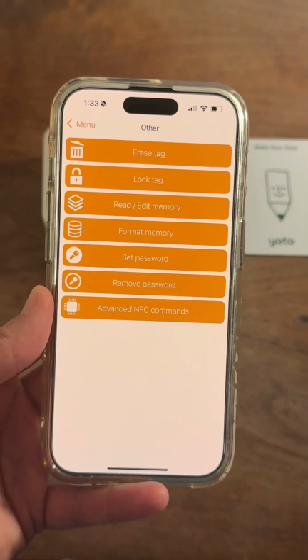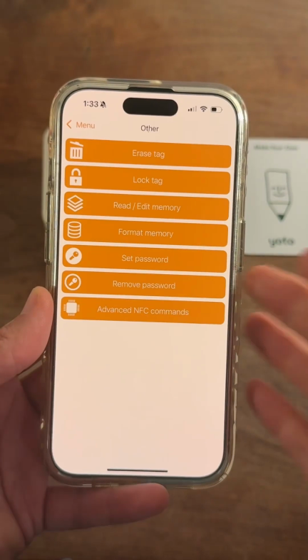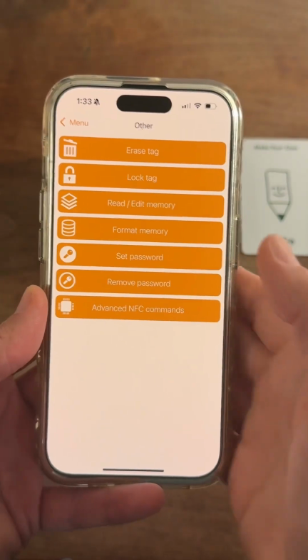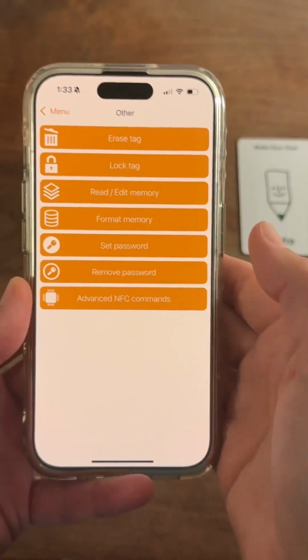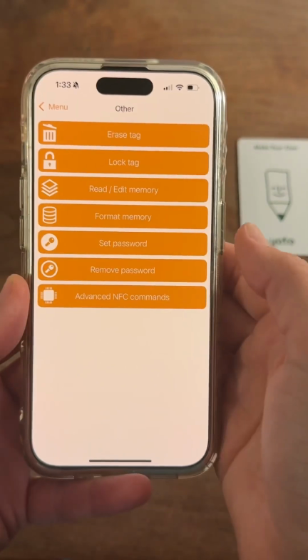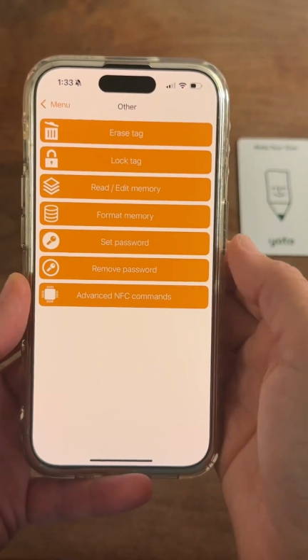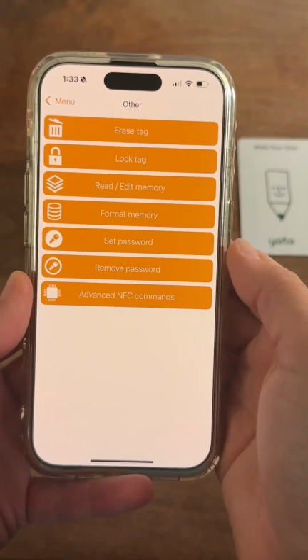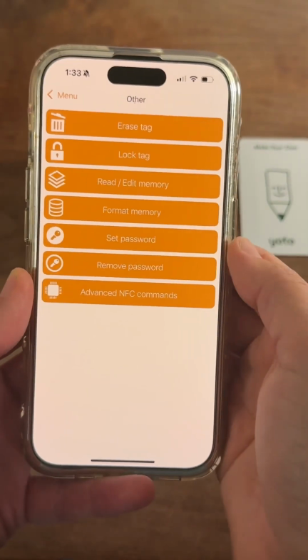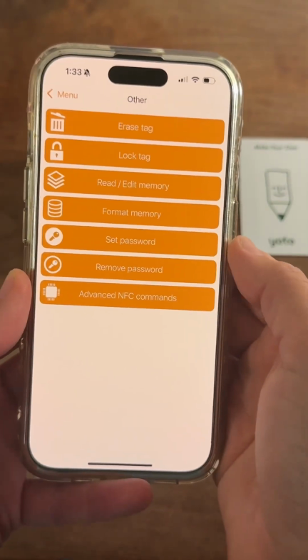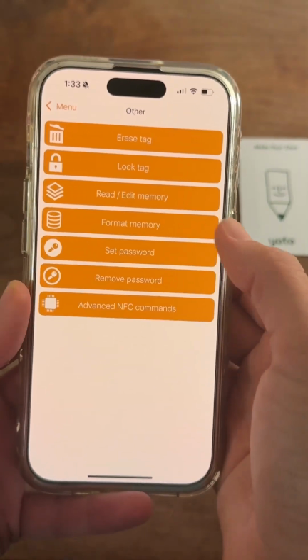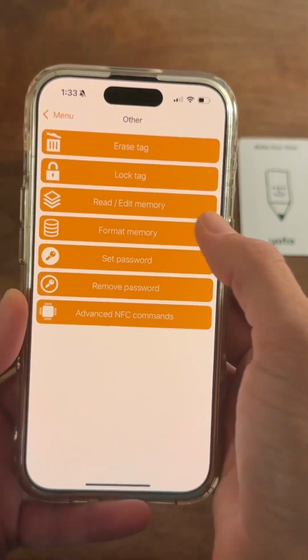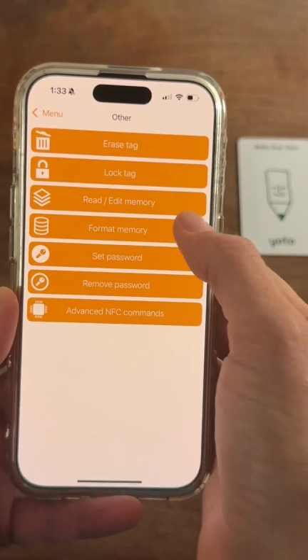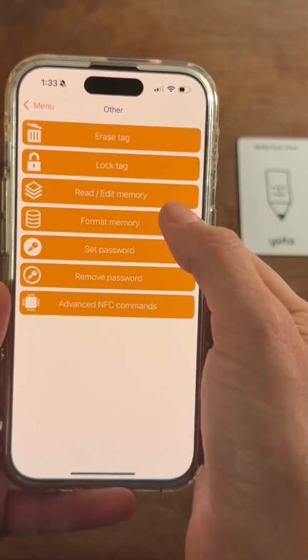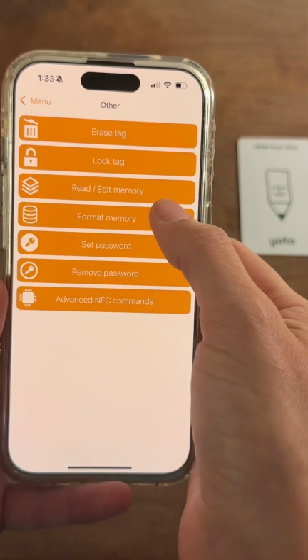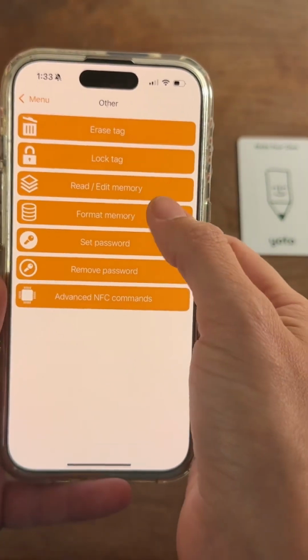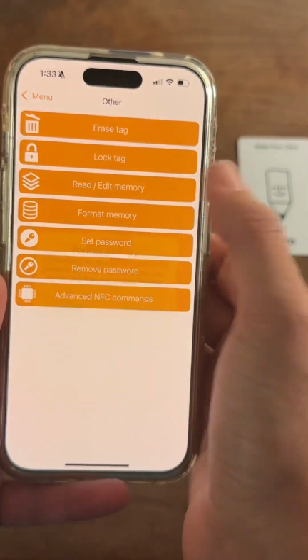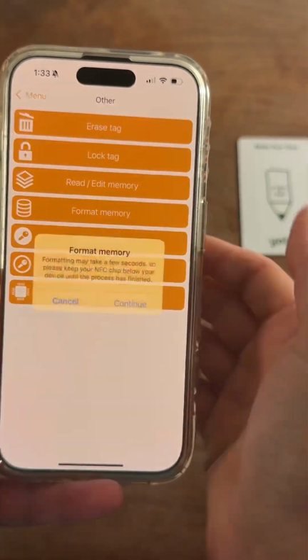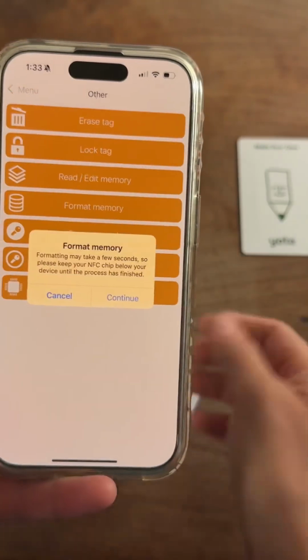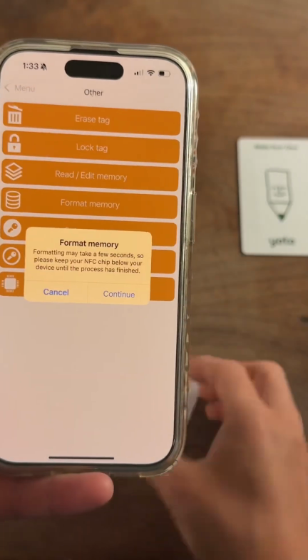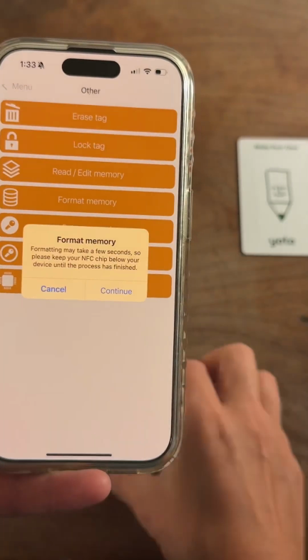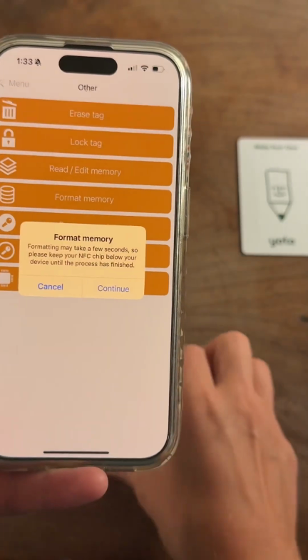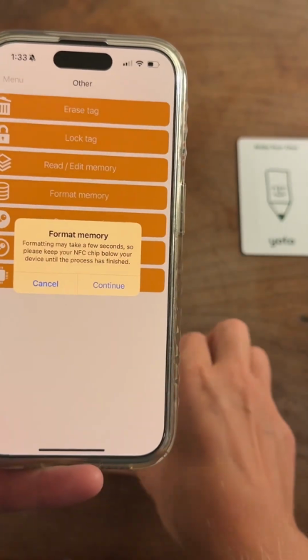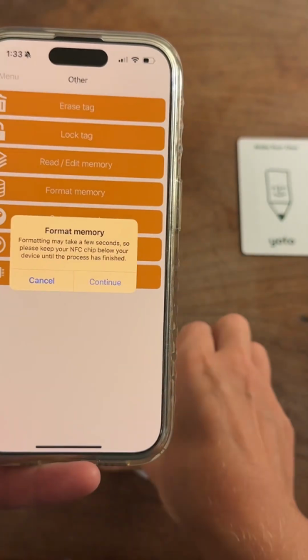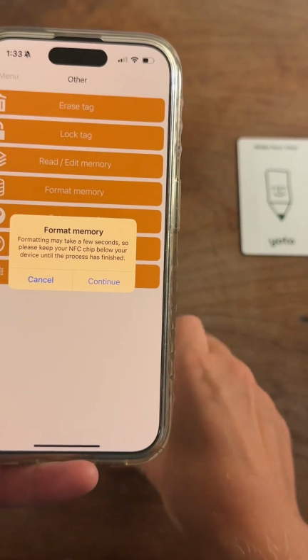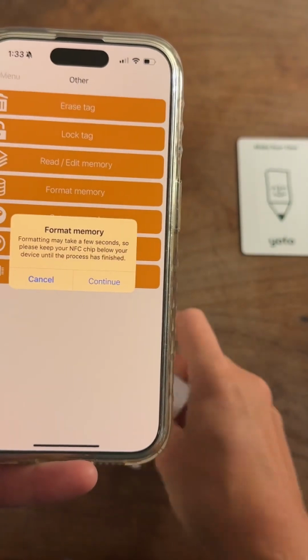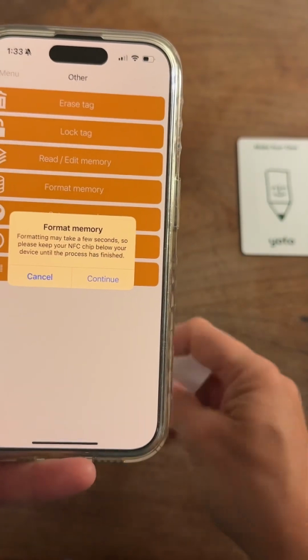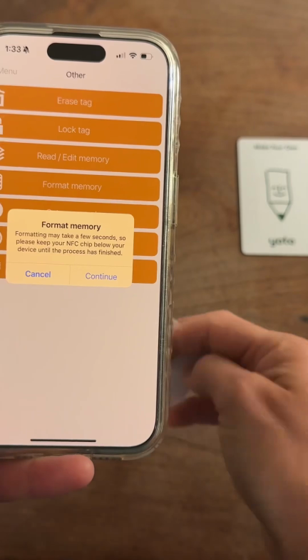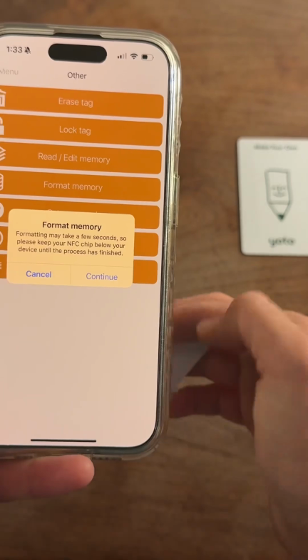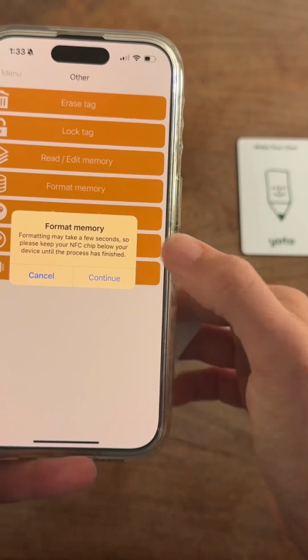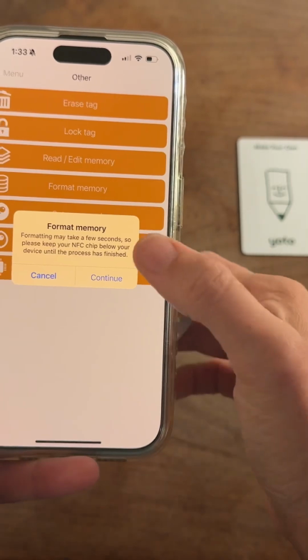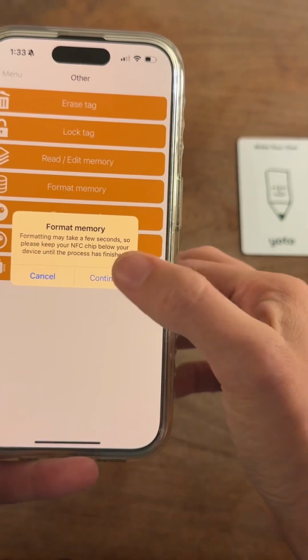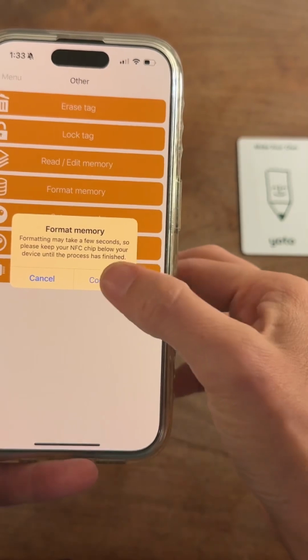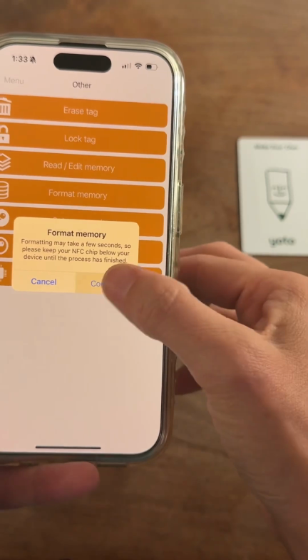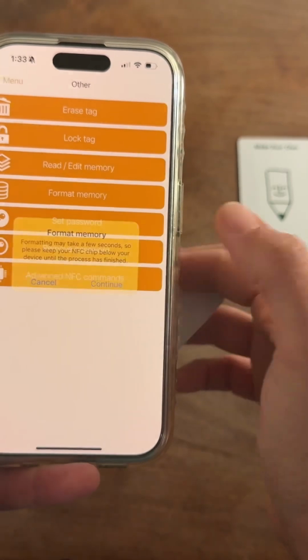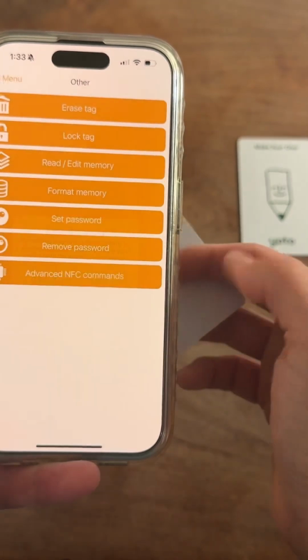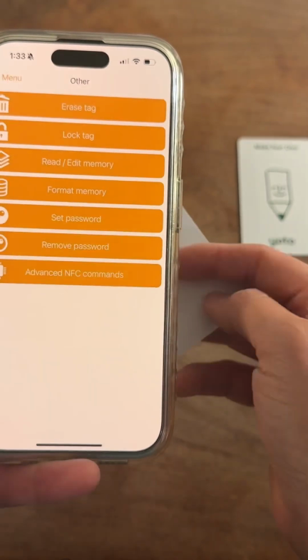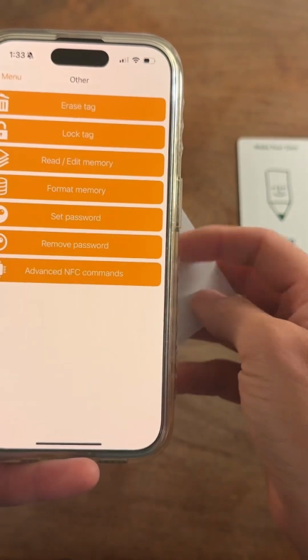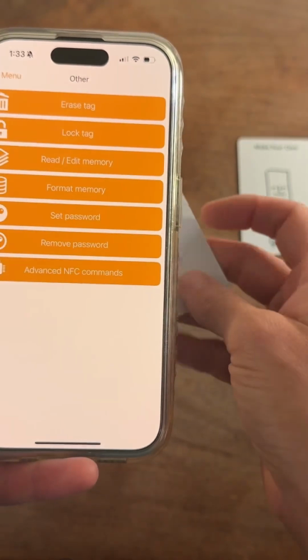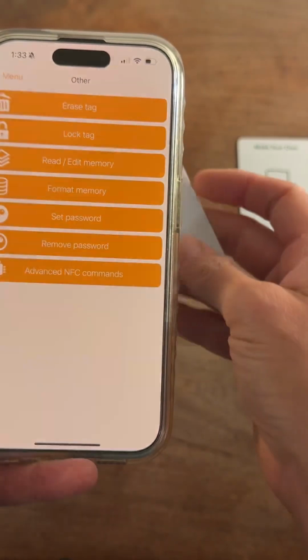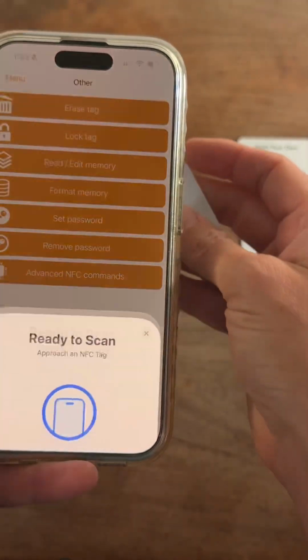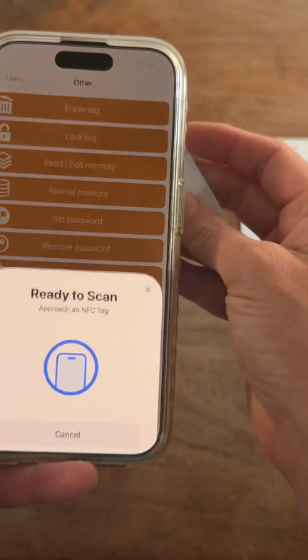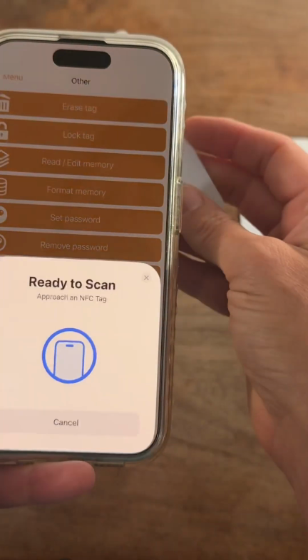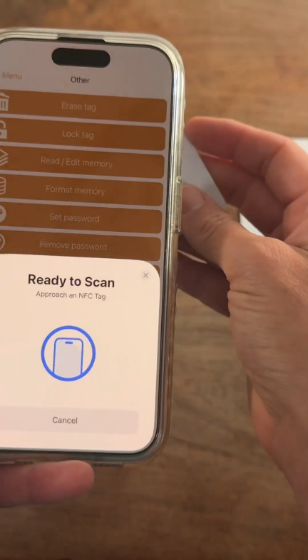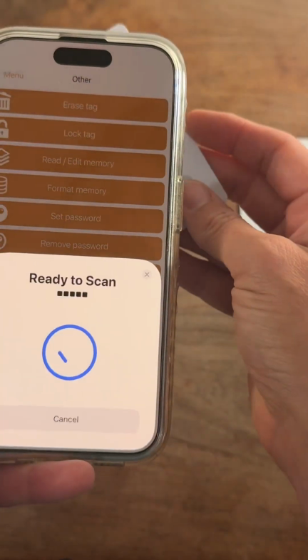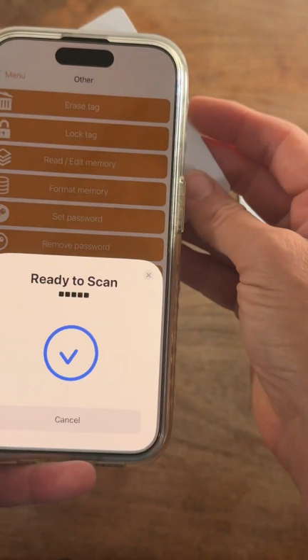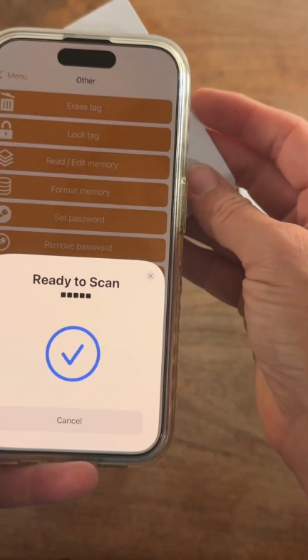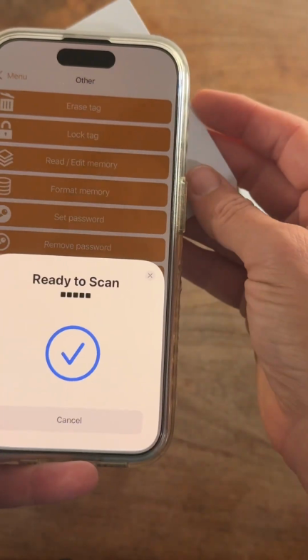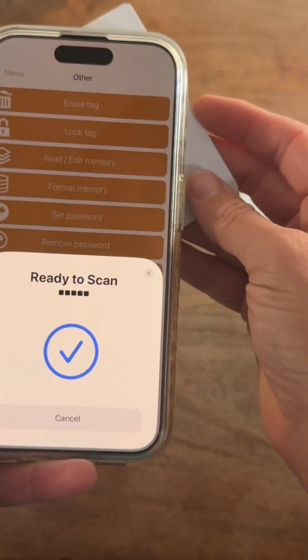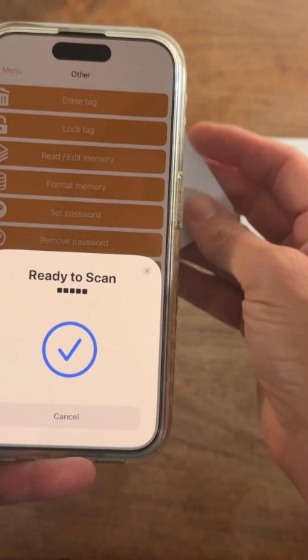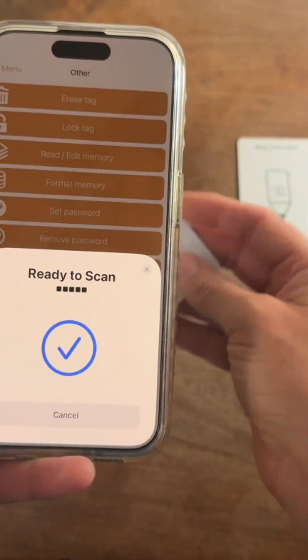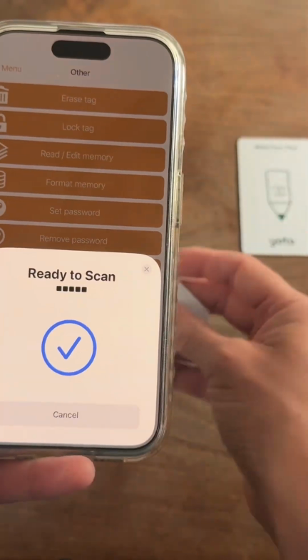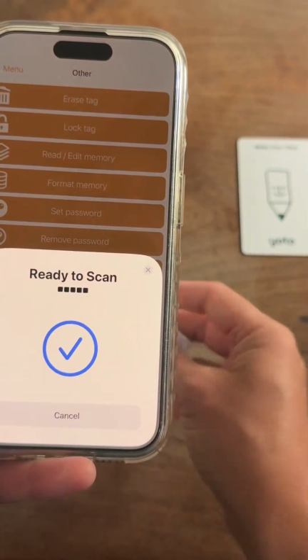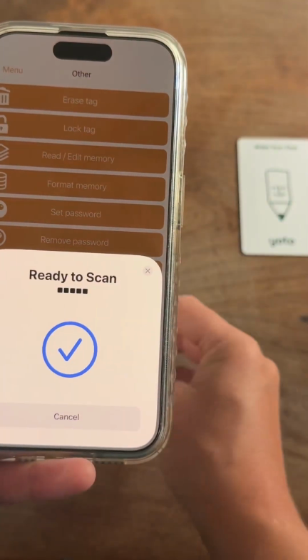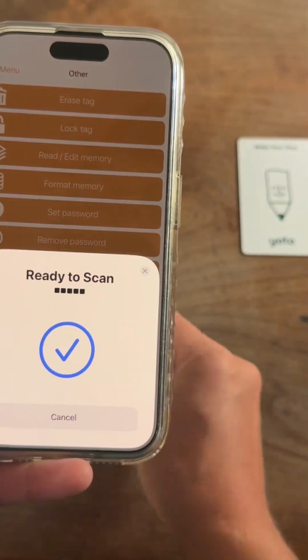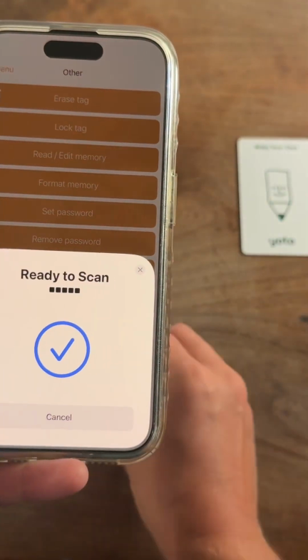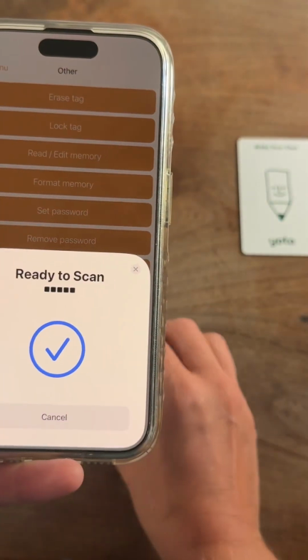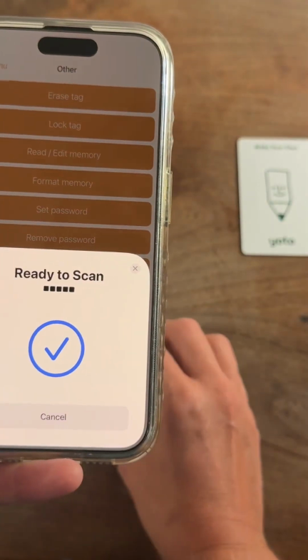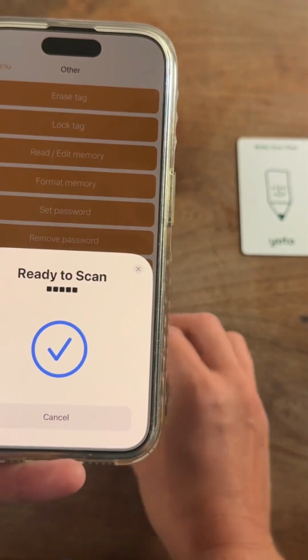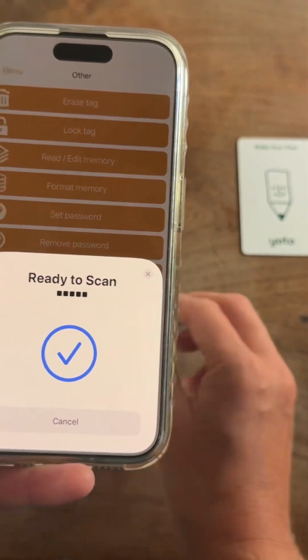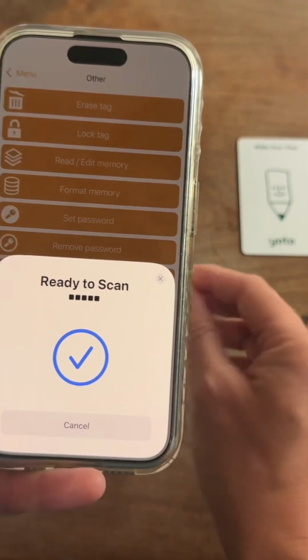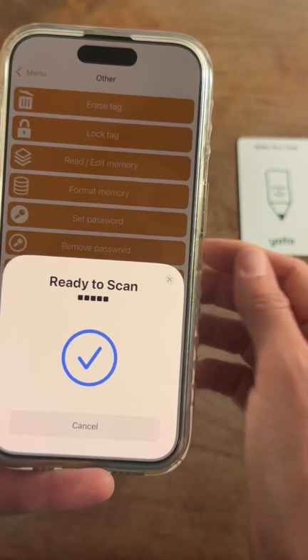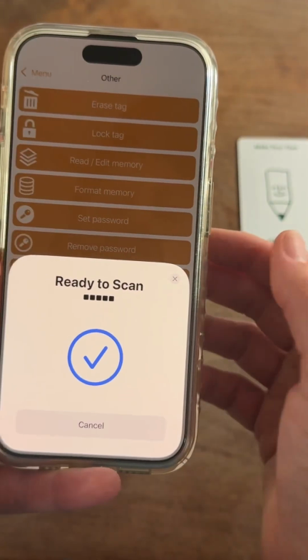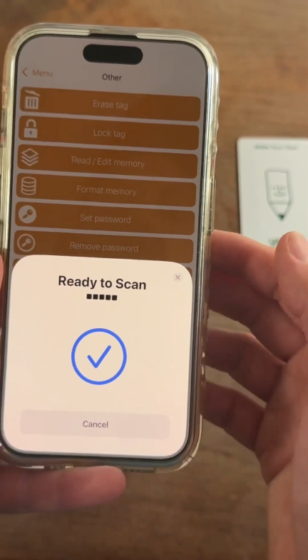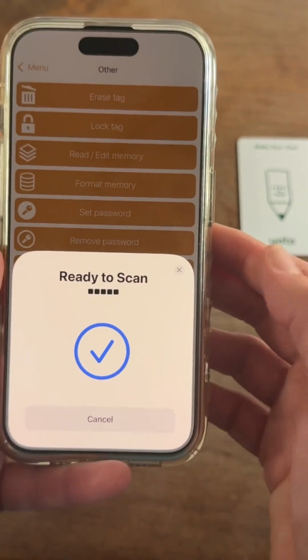Next, you're going to take your blank card again and you're going to format the memory. You just hit Format Memory and hold it close to your phone.